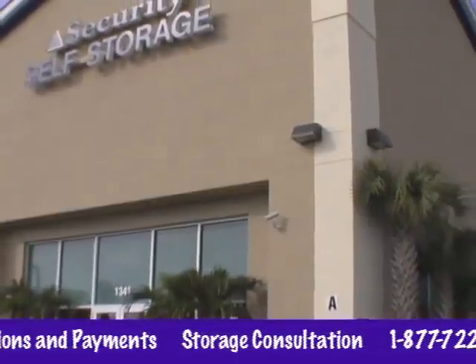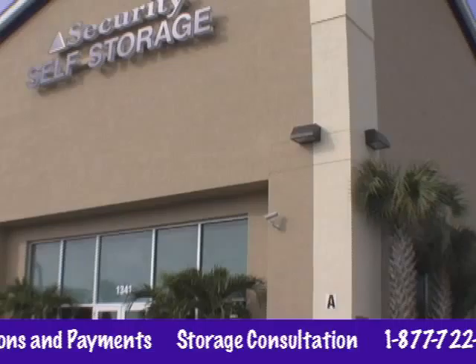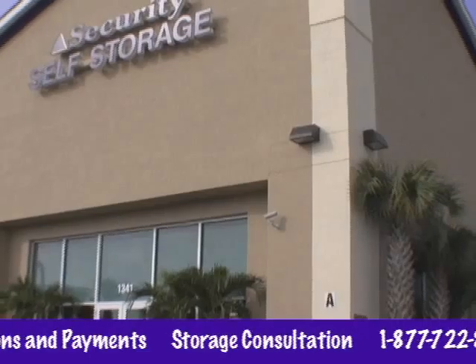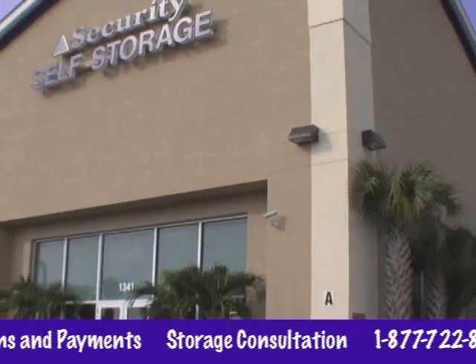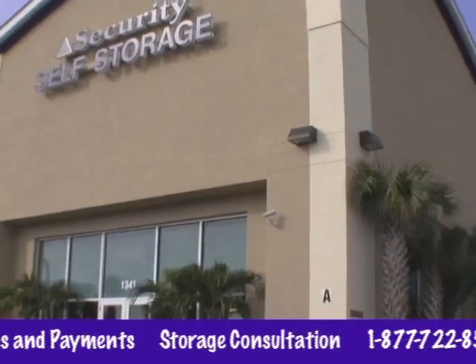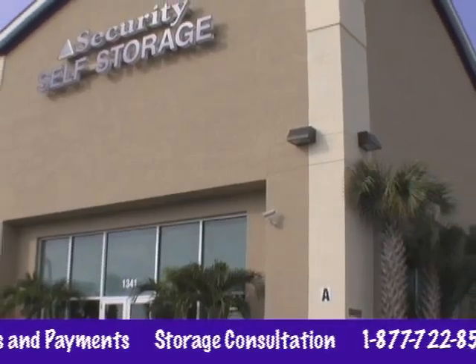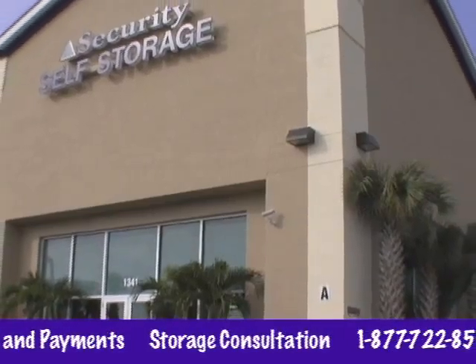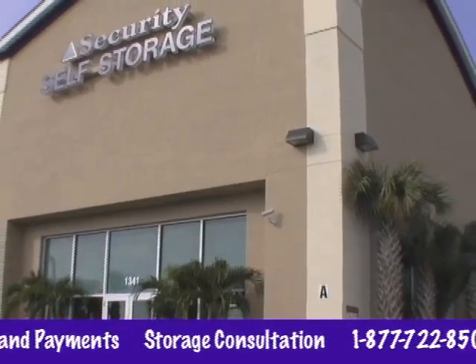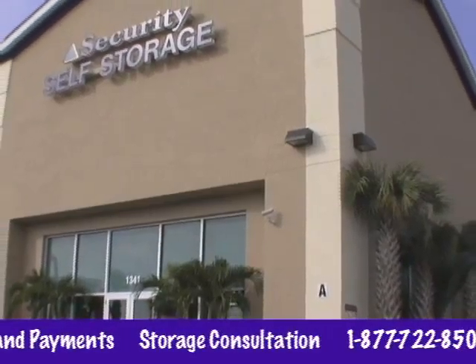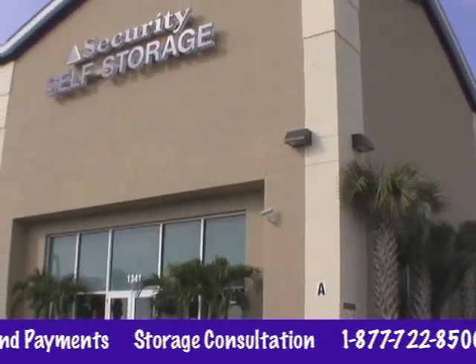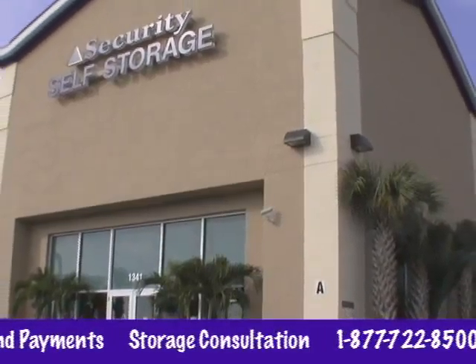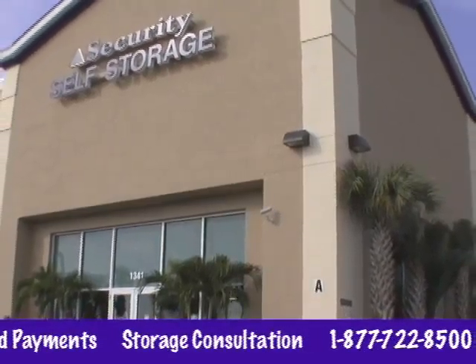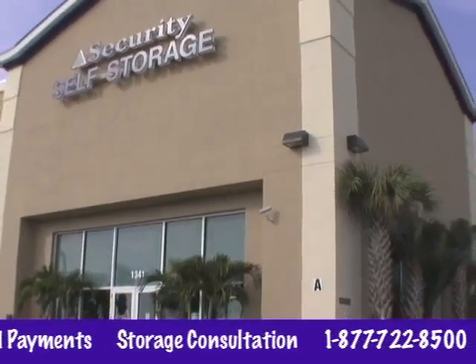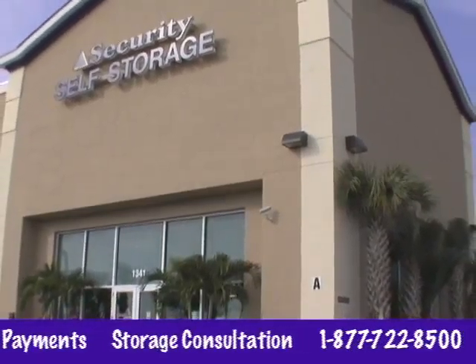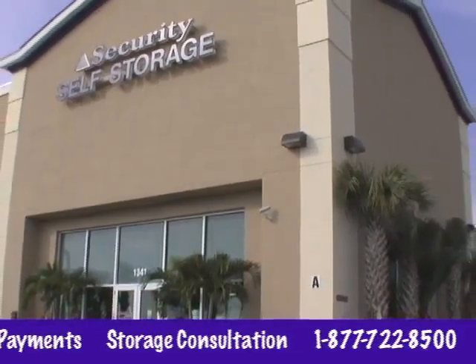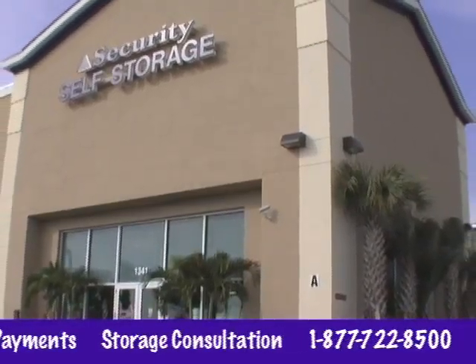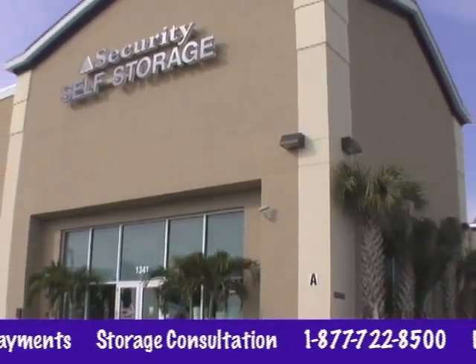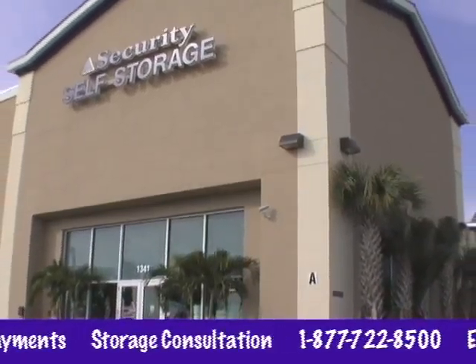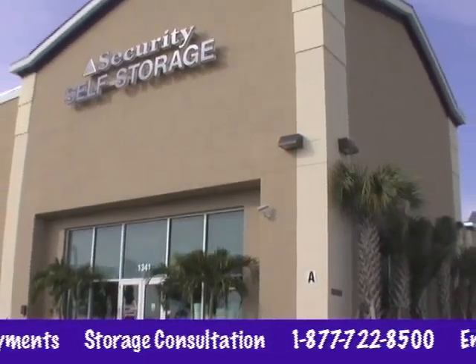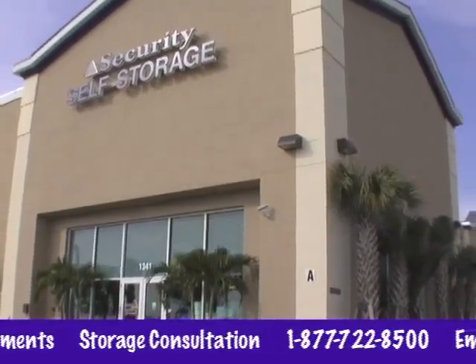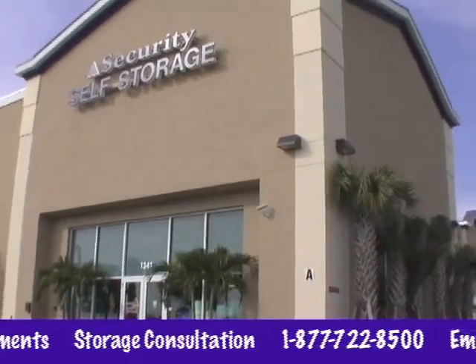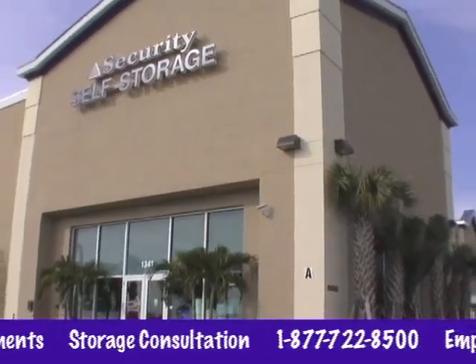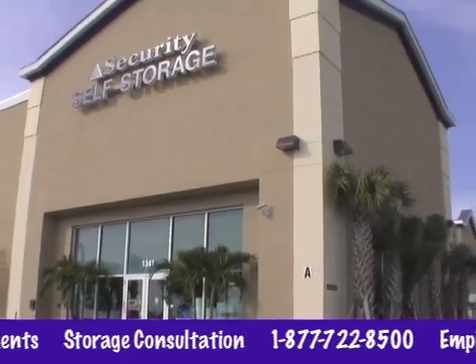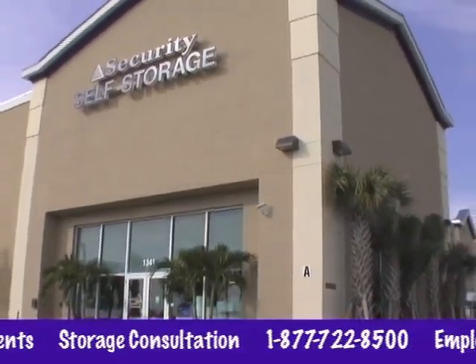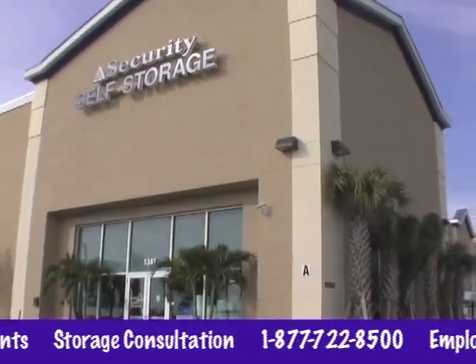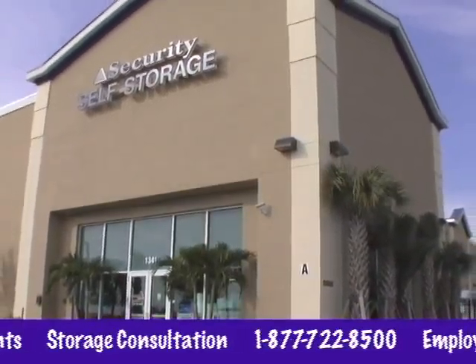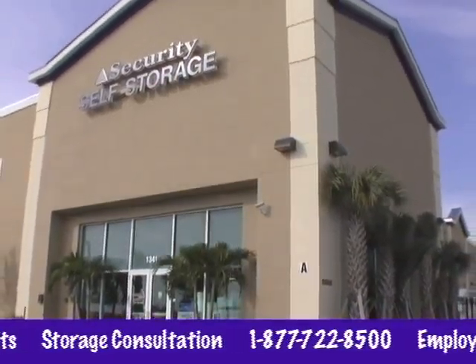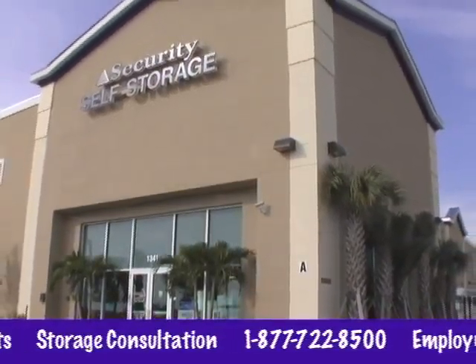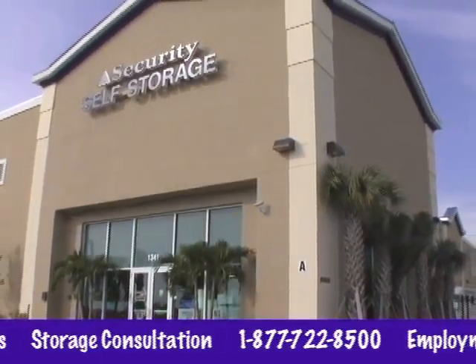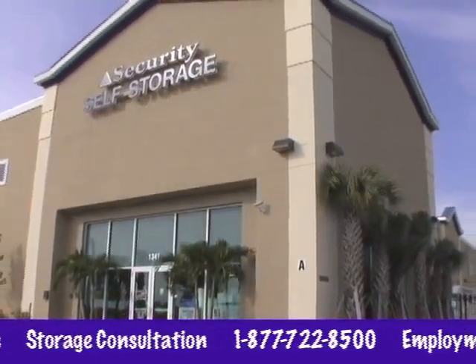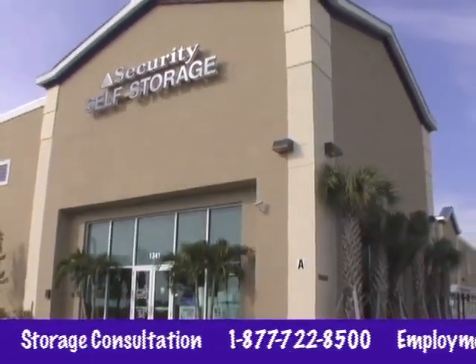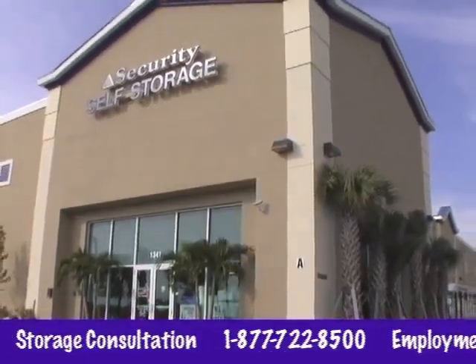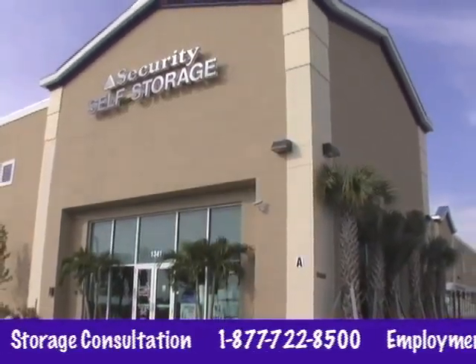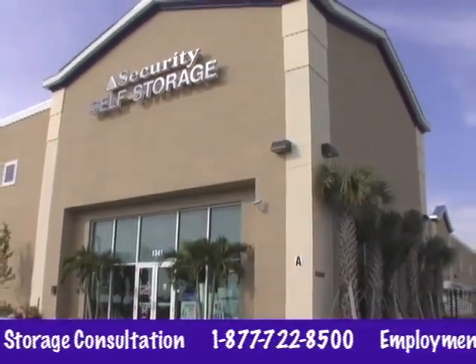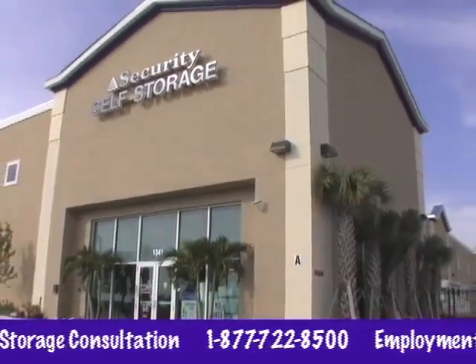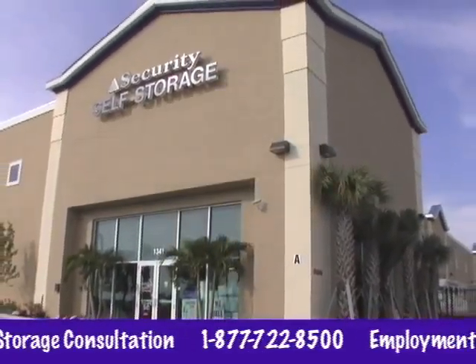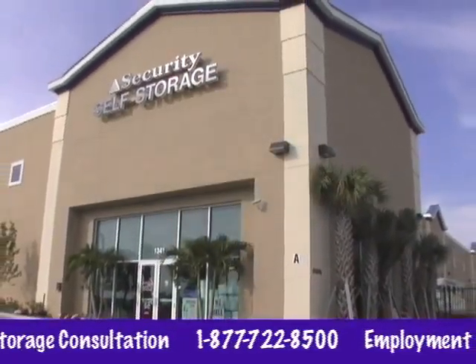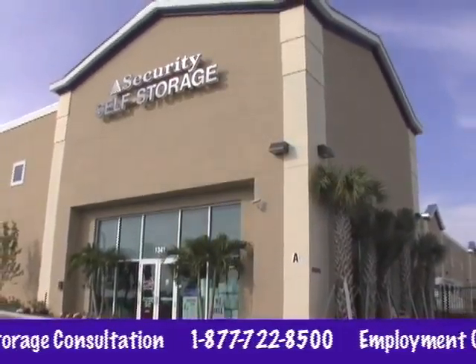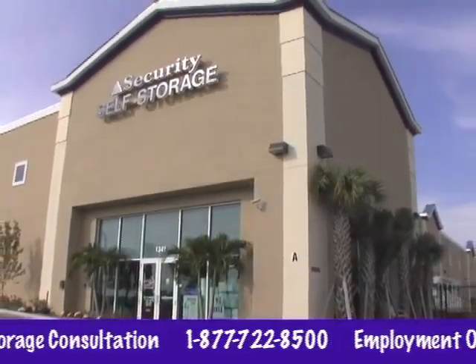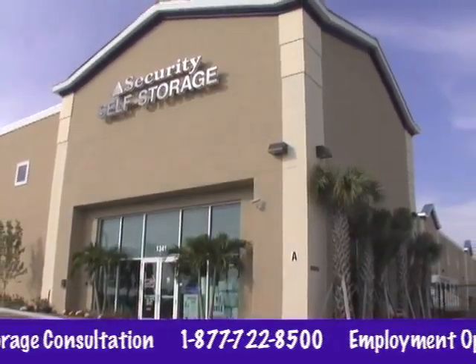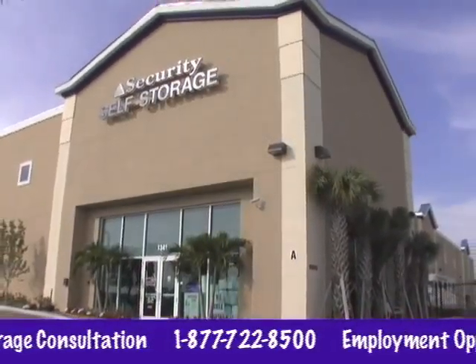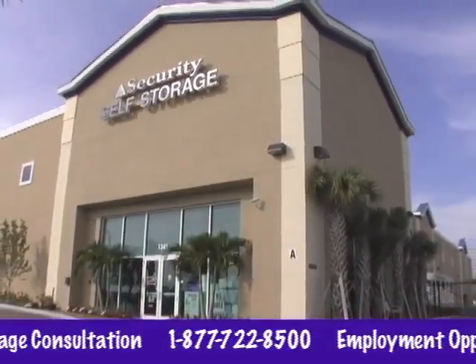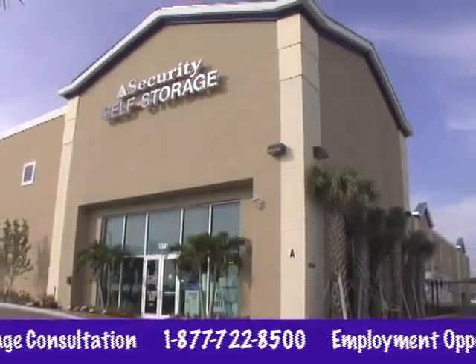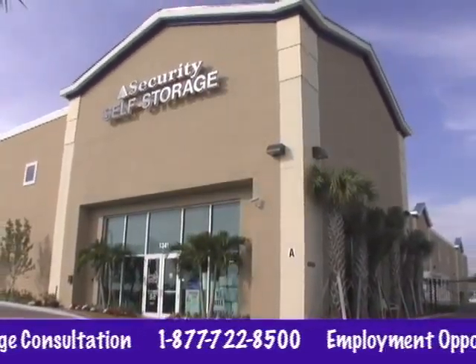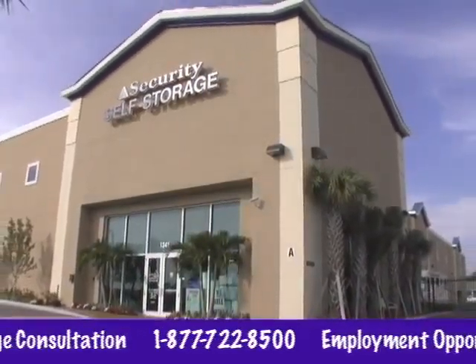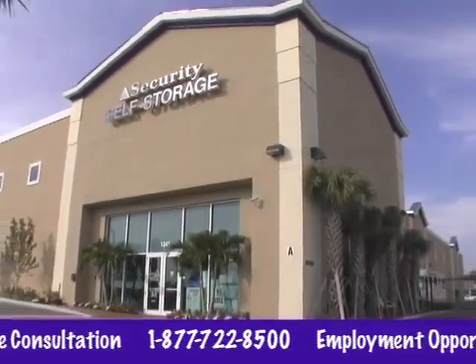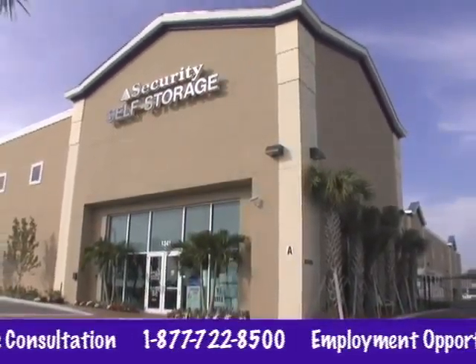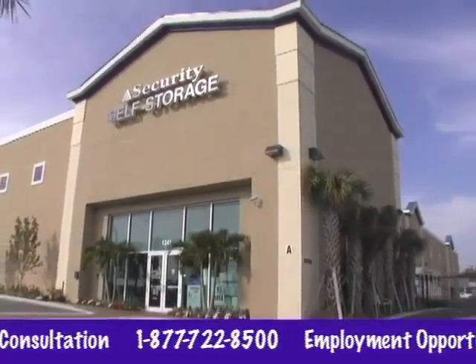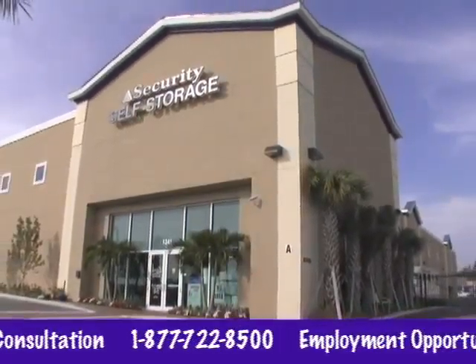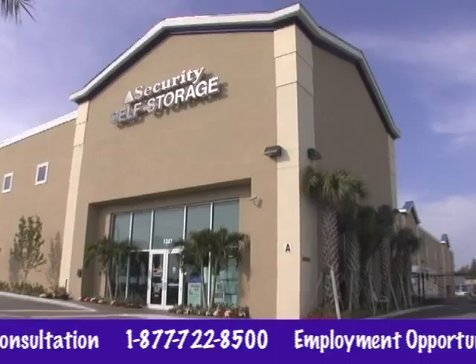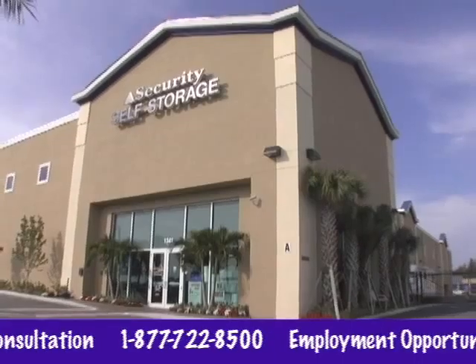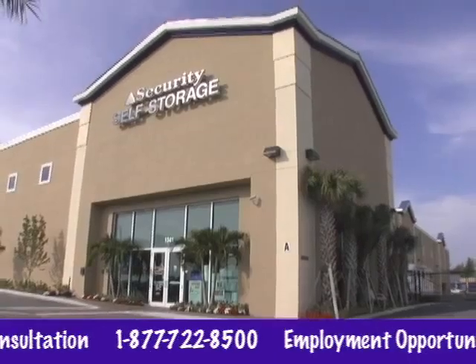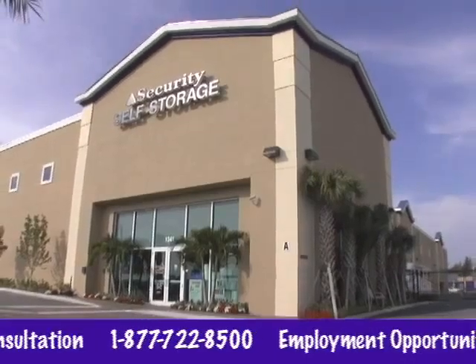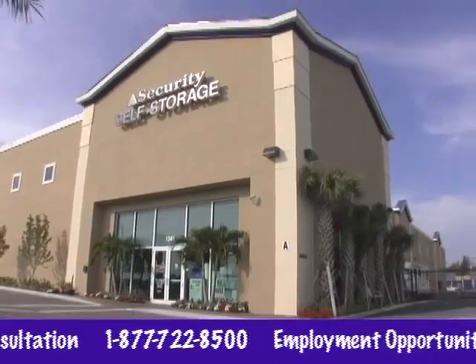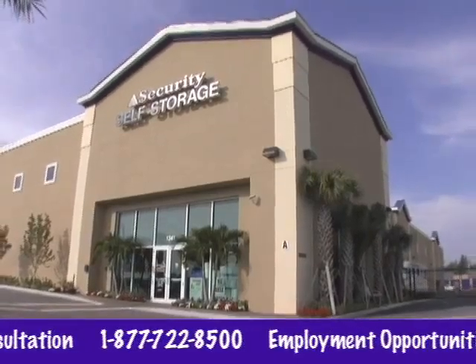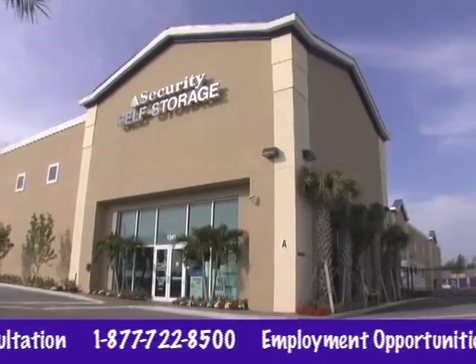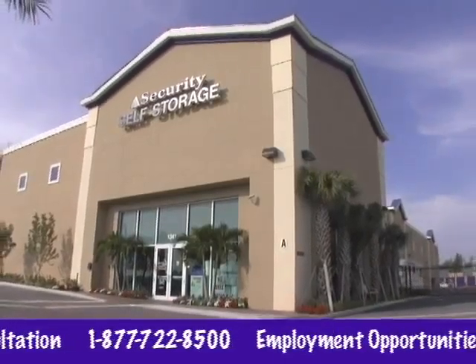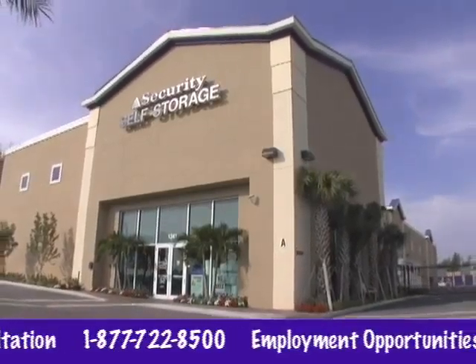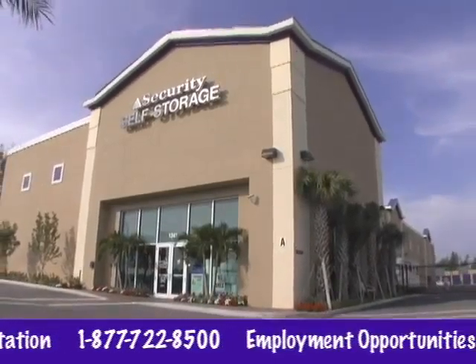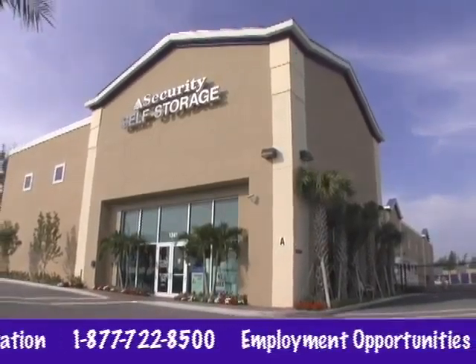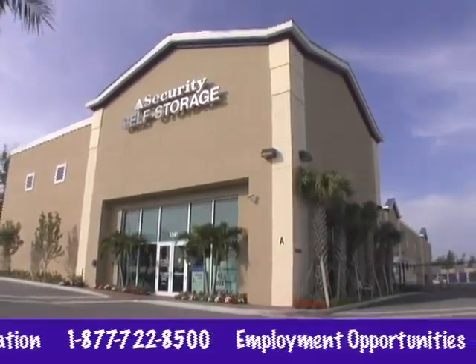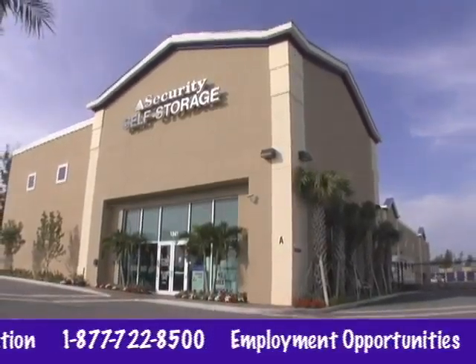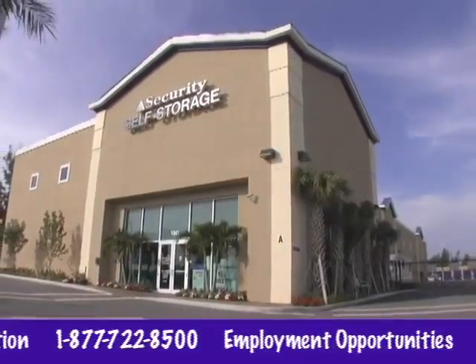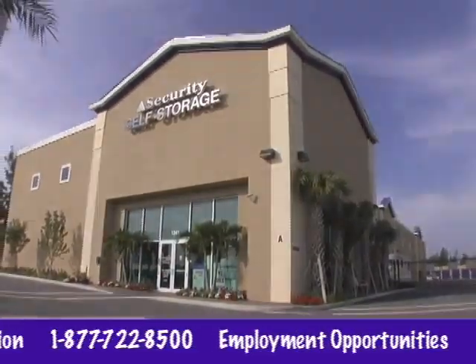Need extra storage space? Want the peace of mind that your possessions will be safe and sound? Please call, stop by, or visit our website today.